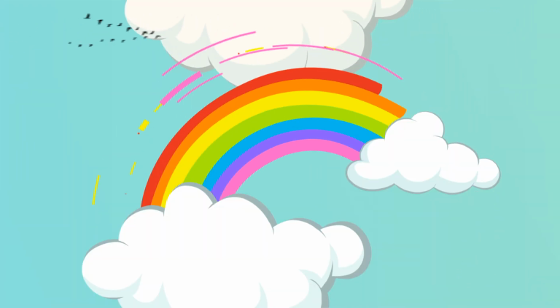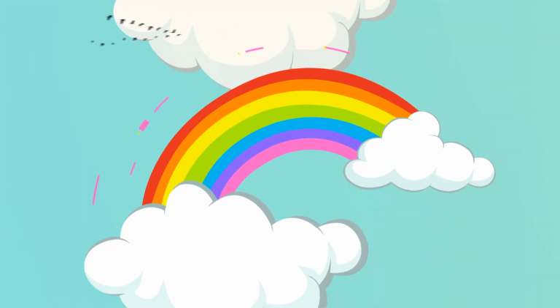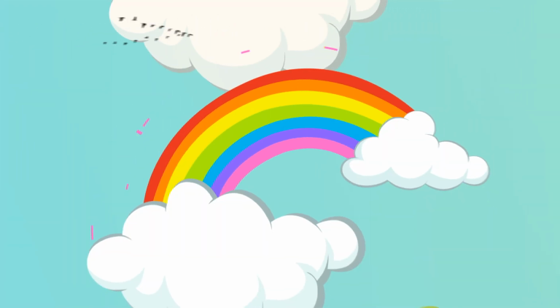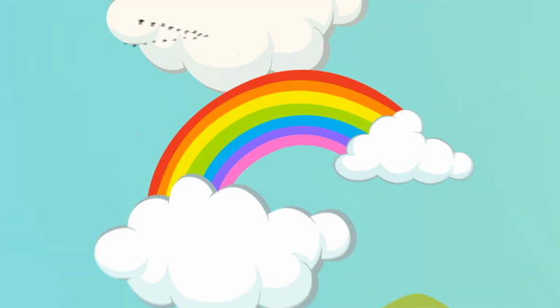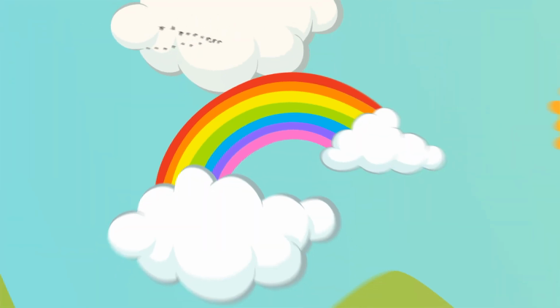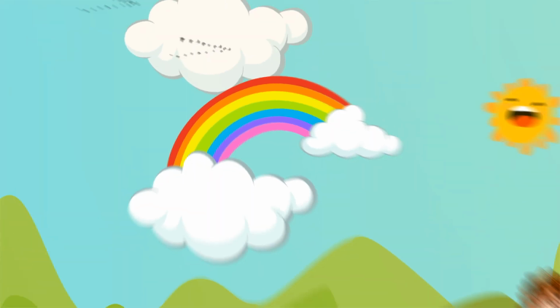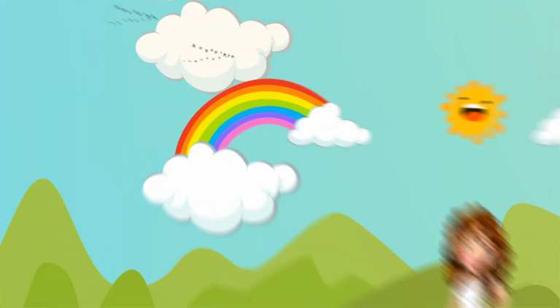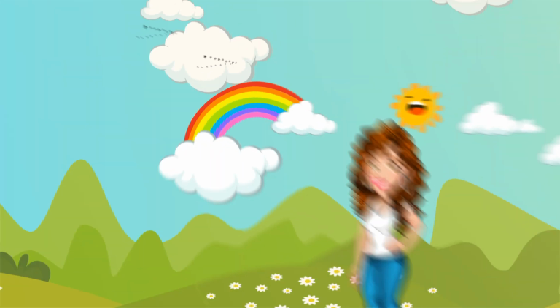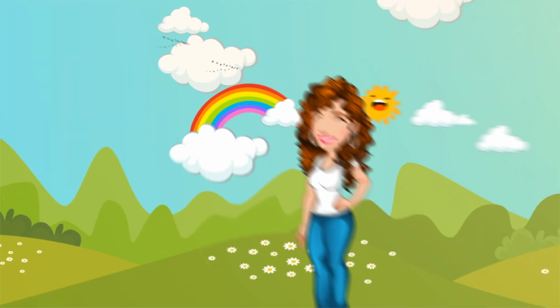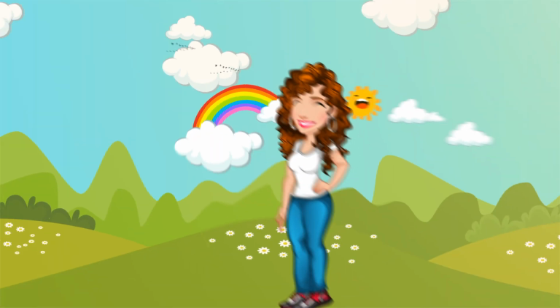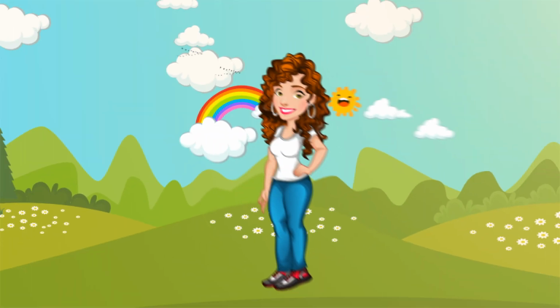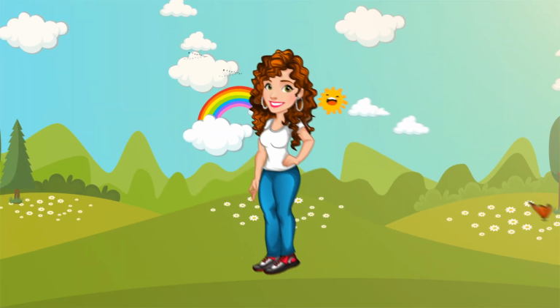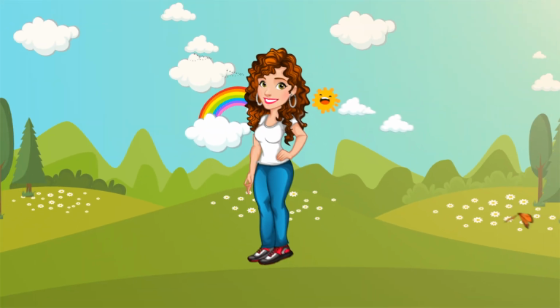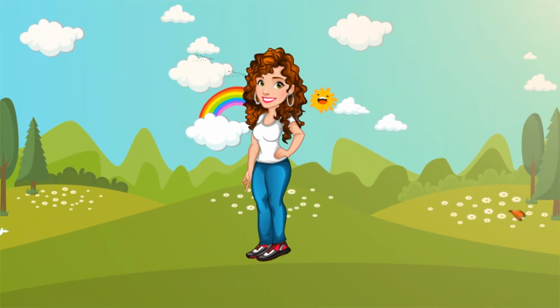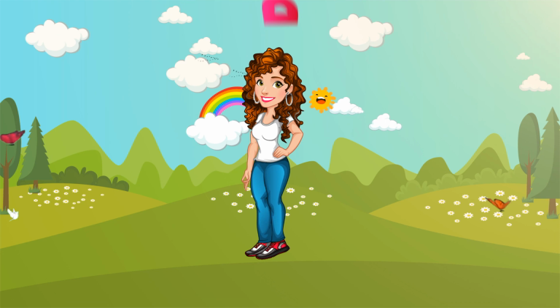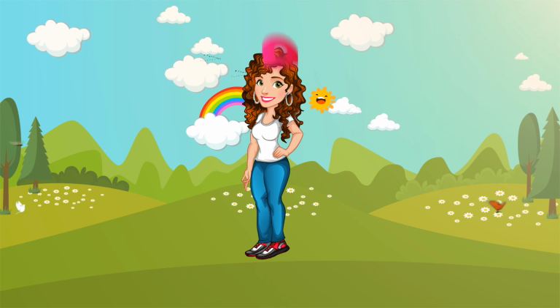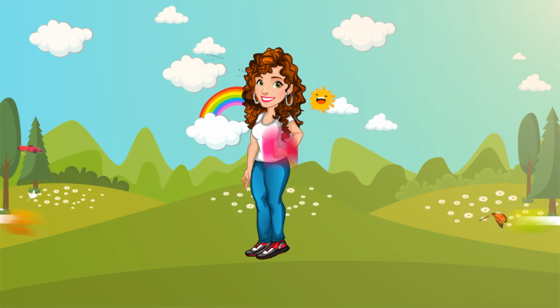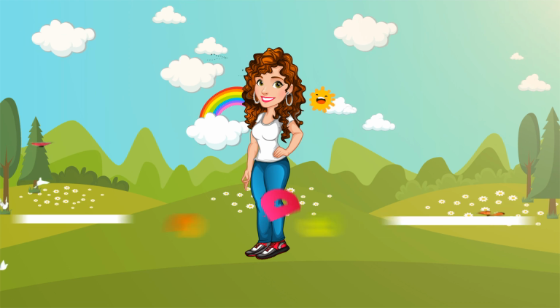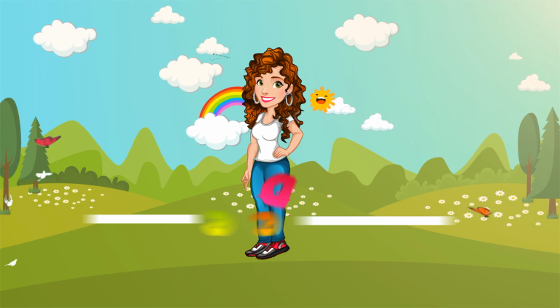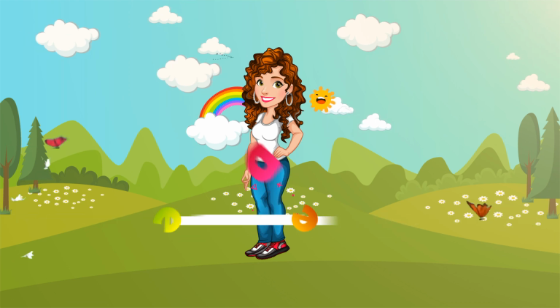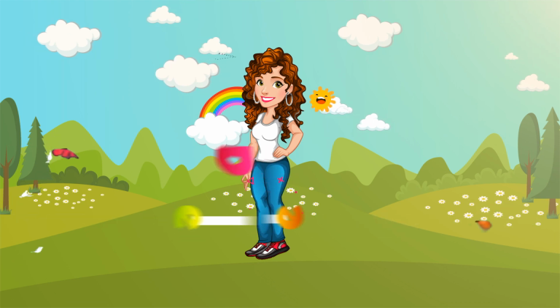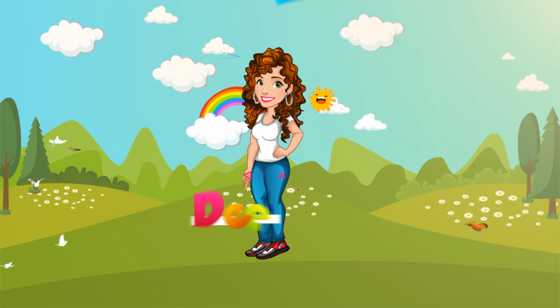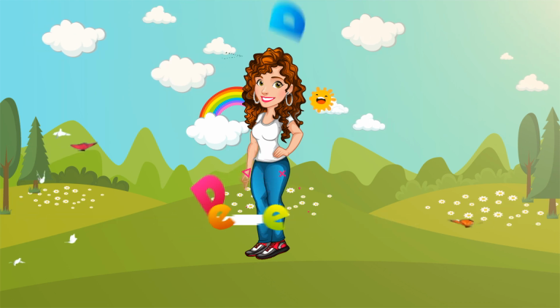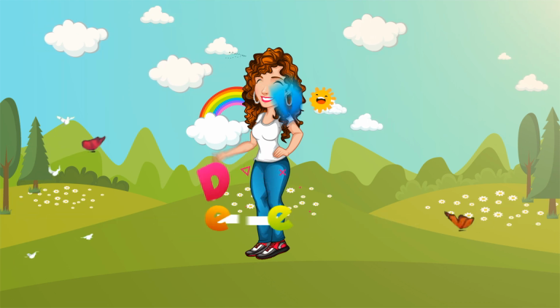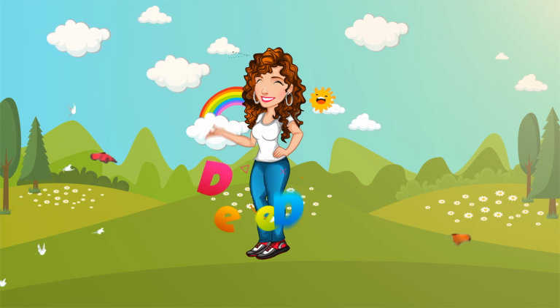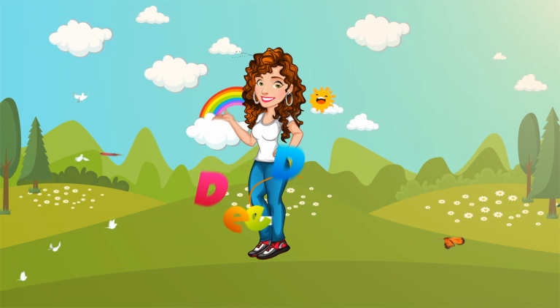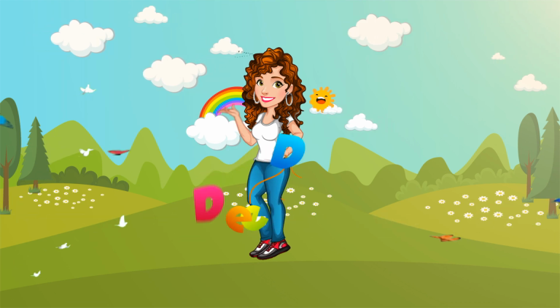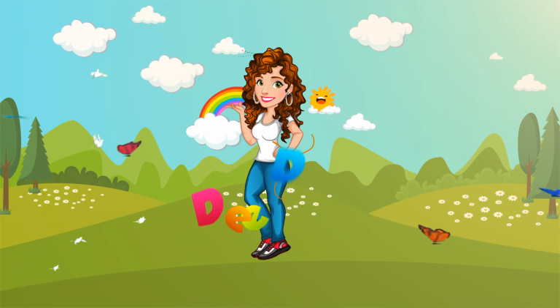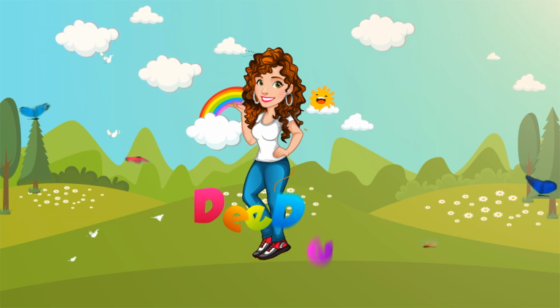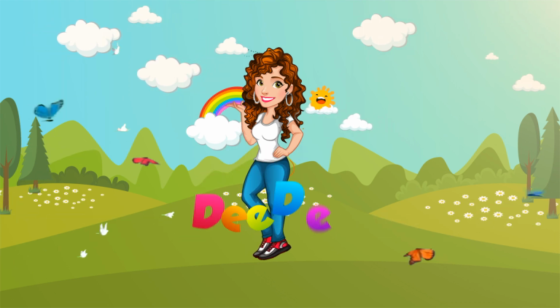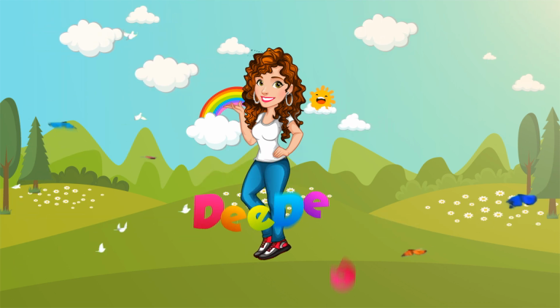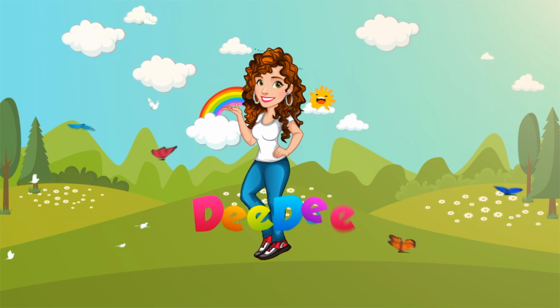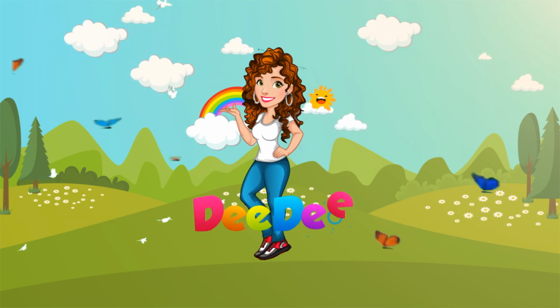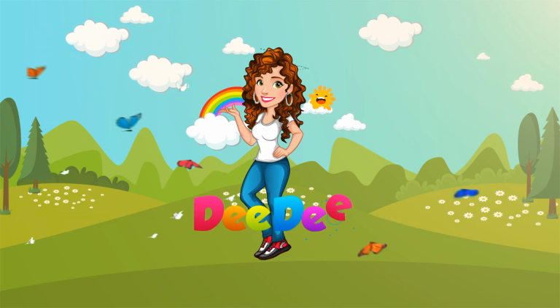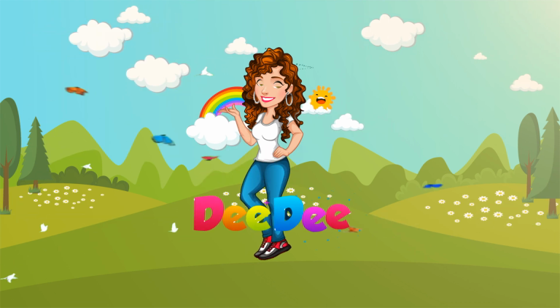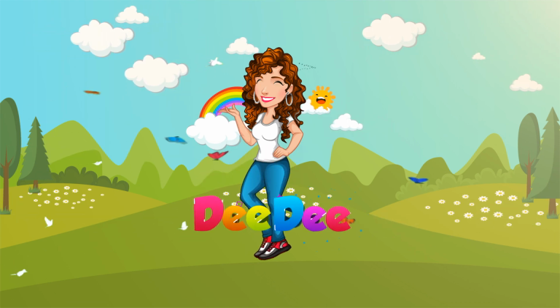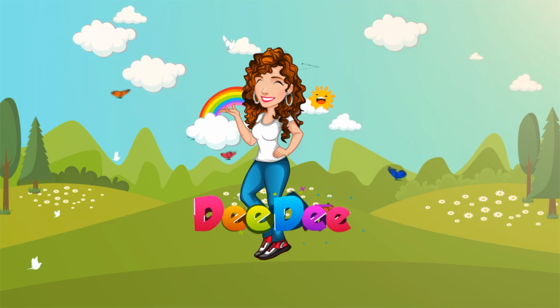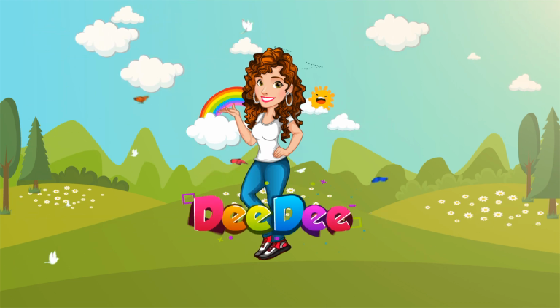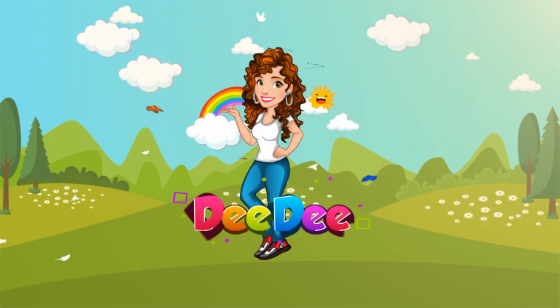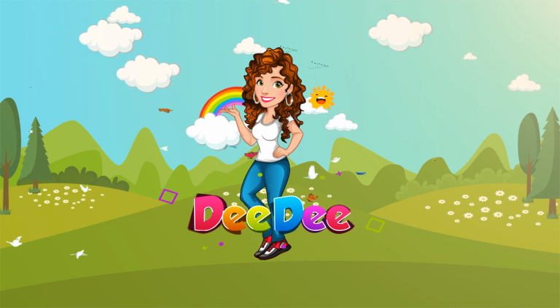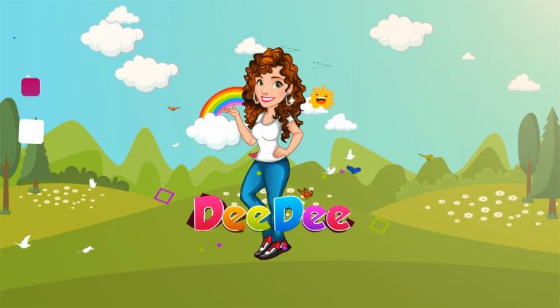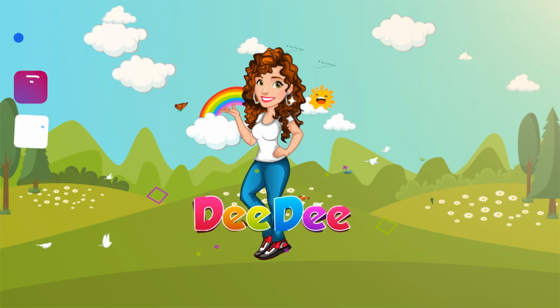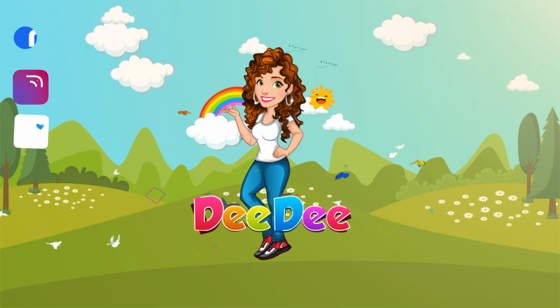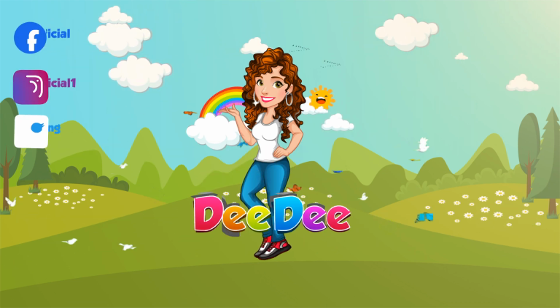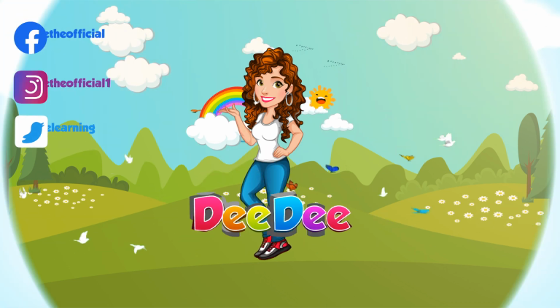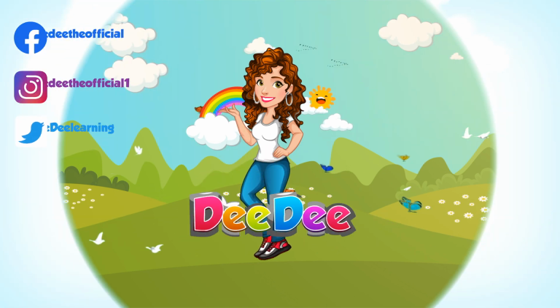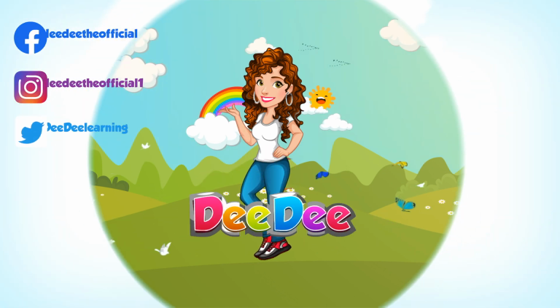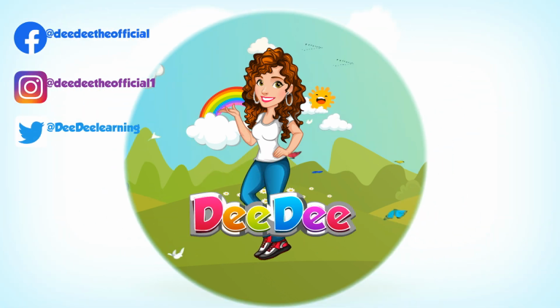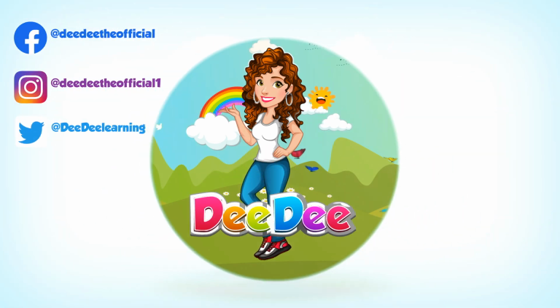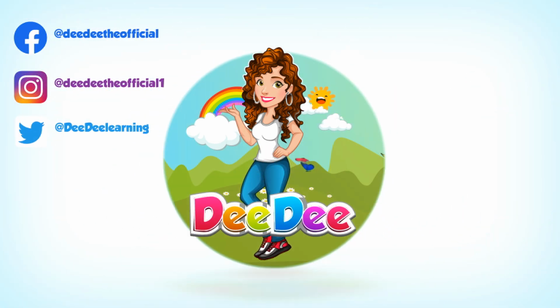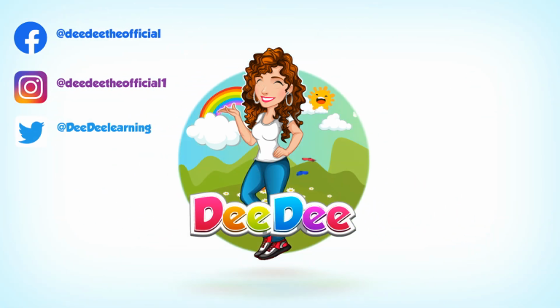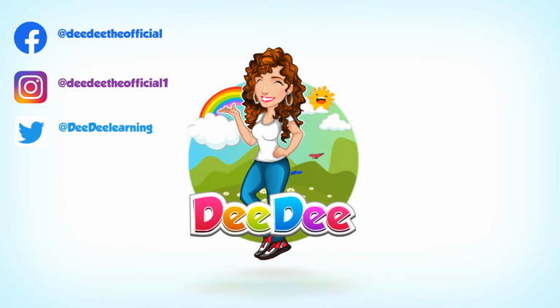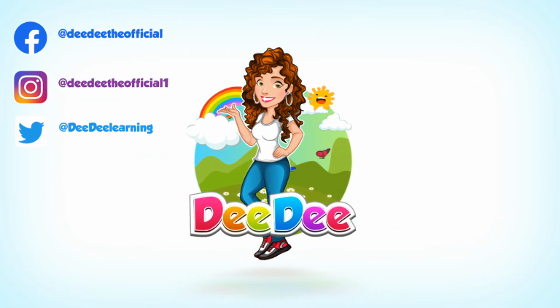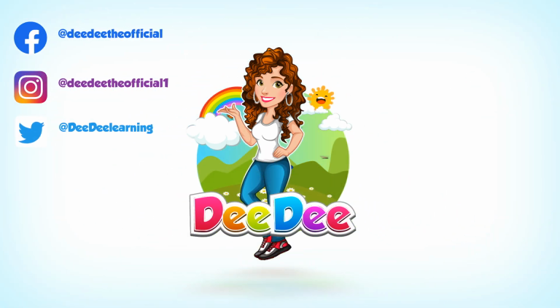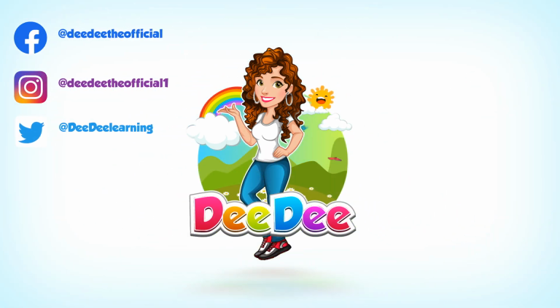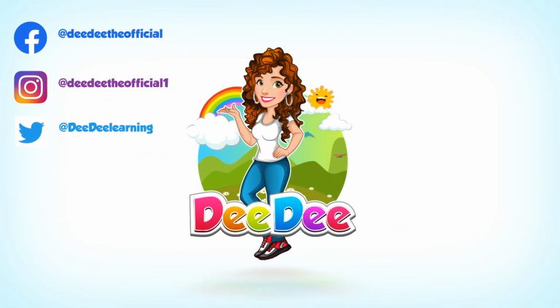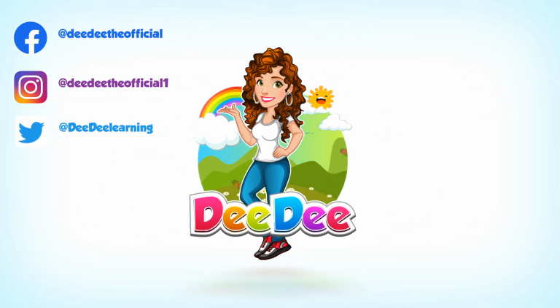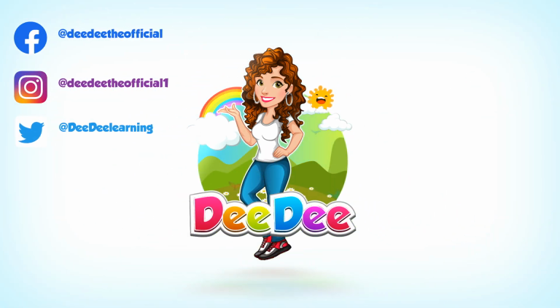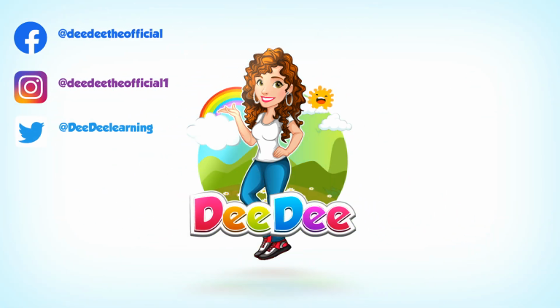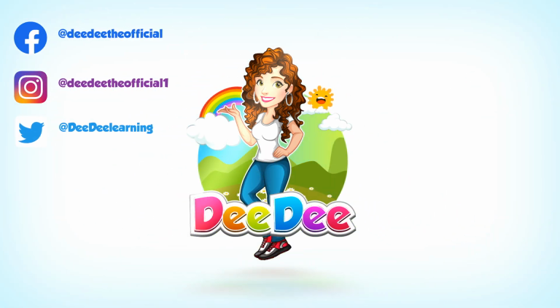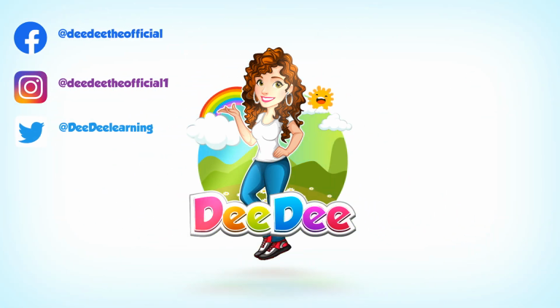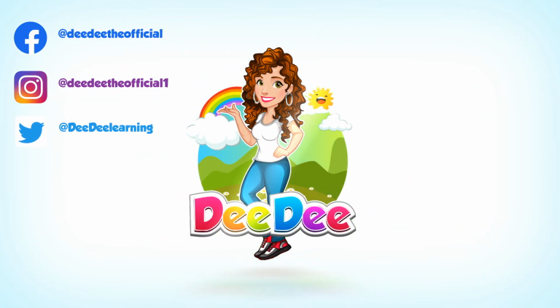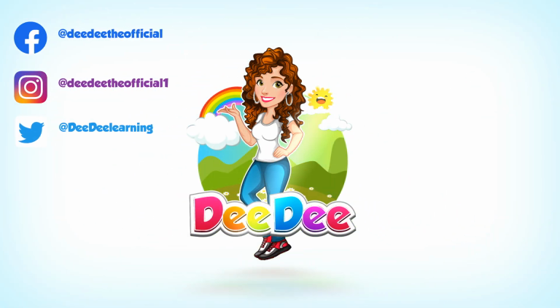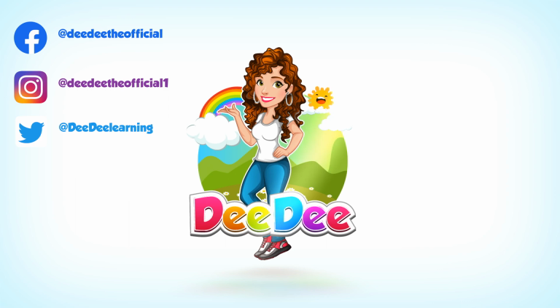Let's get together, run and play with Dee Dee!